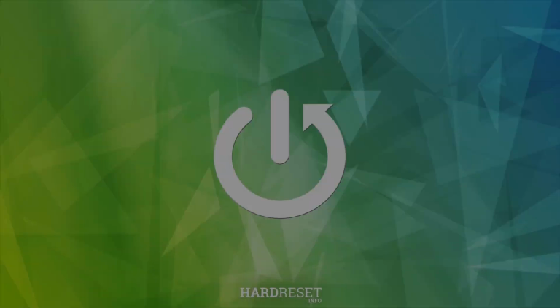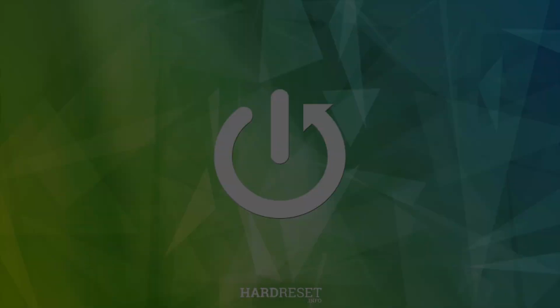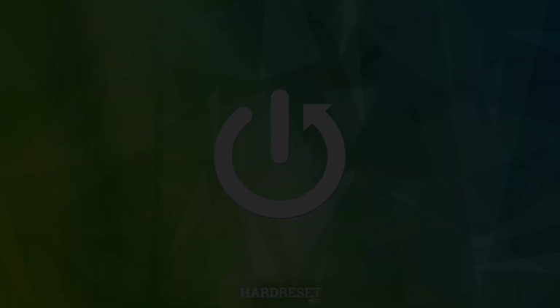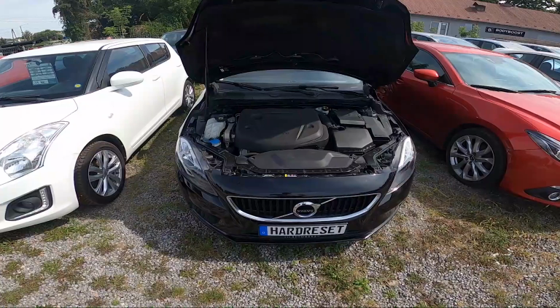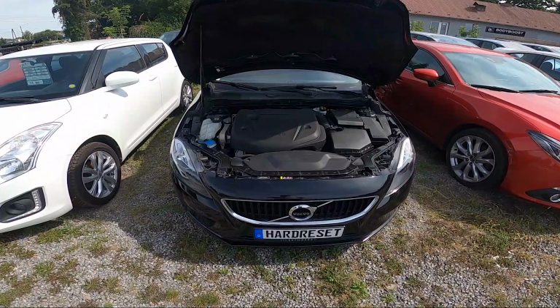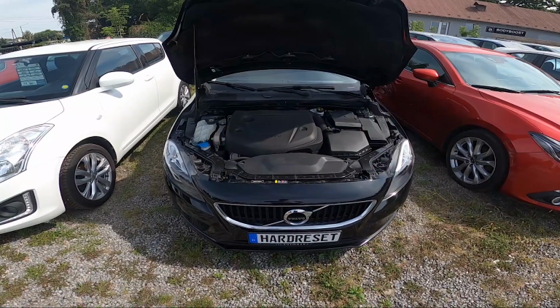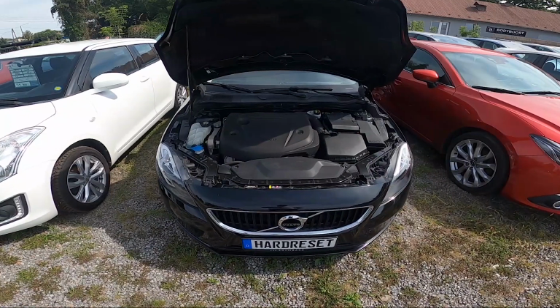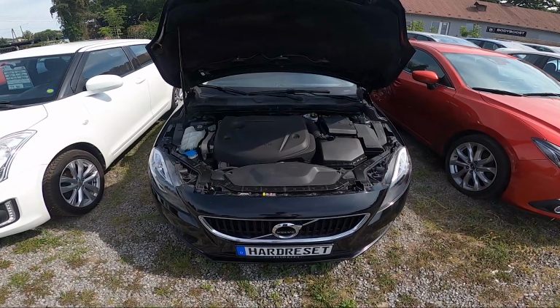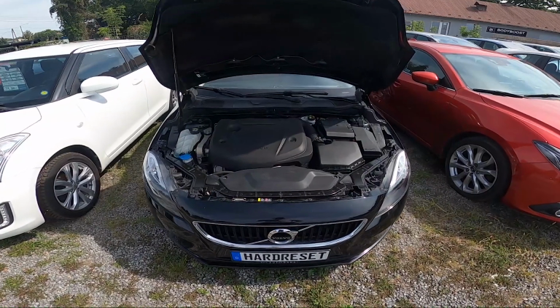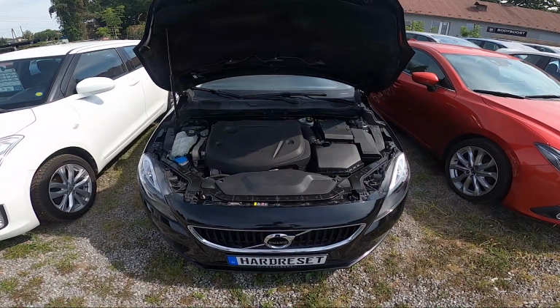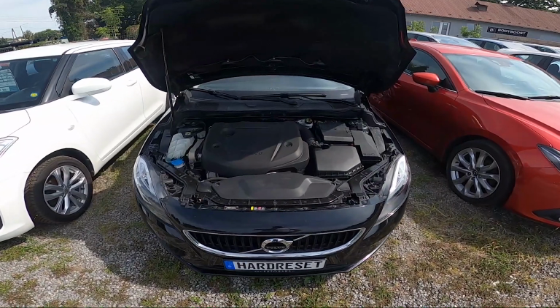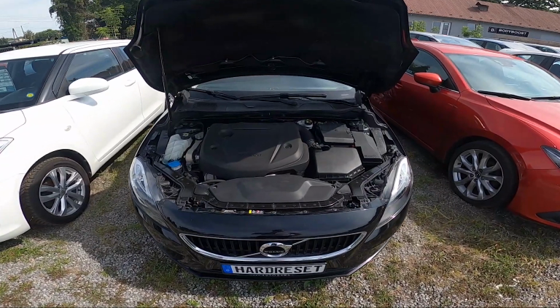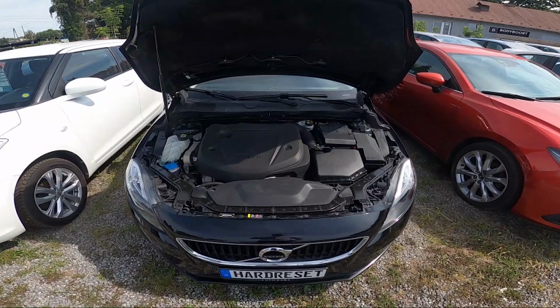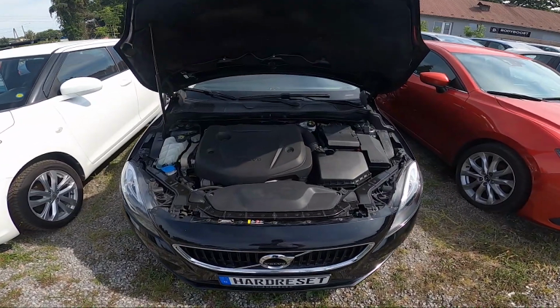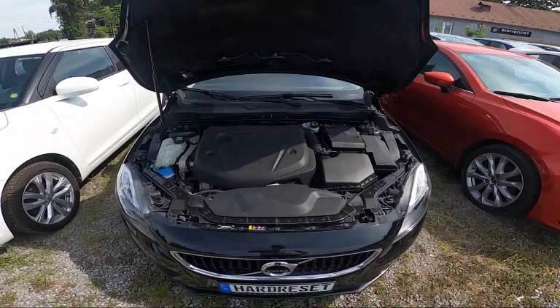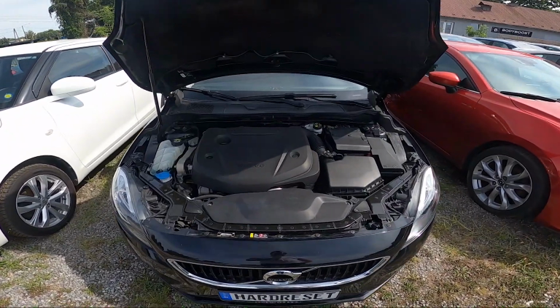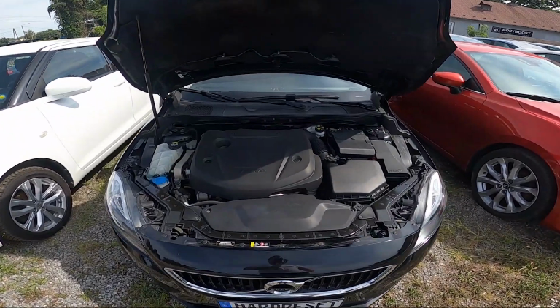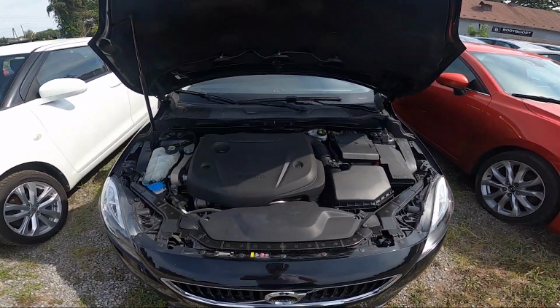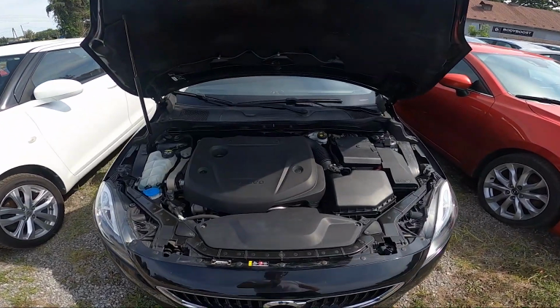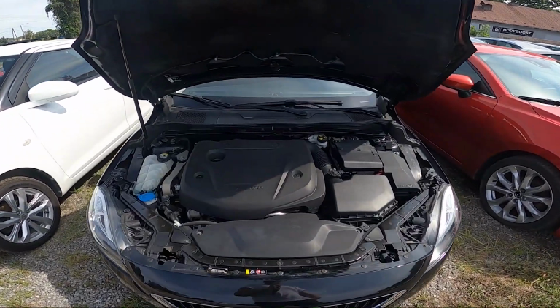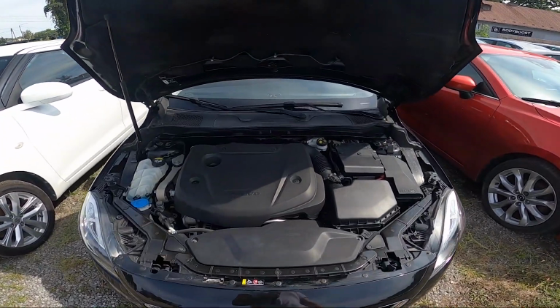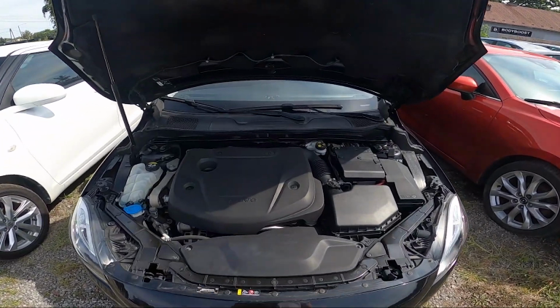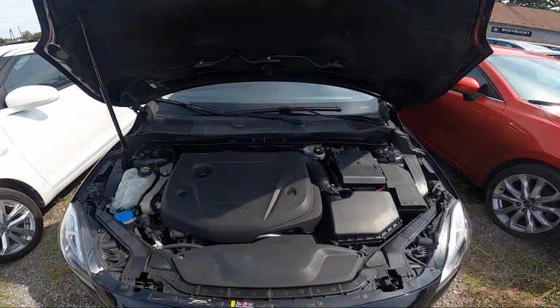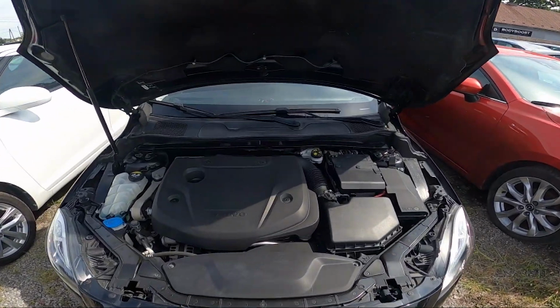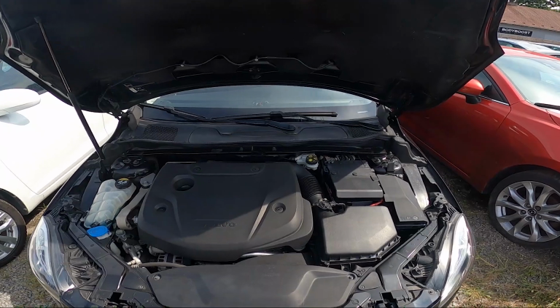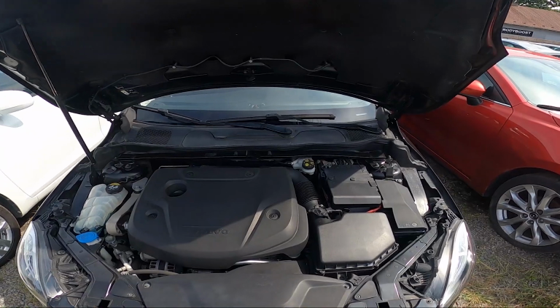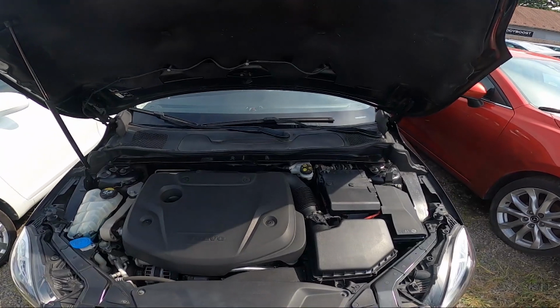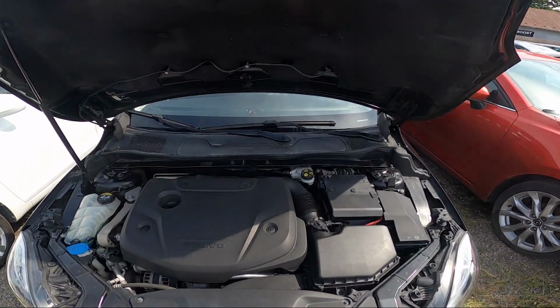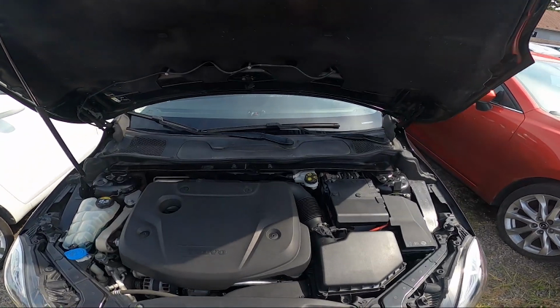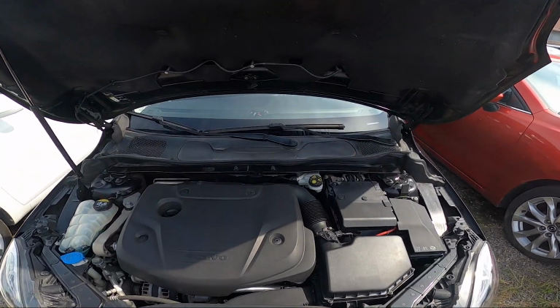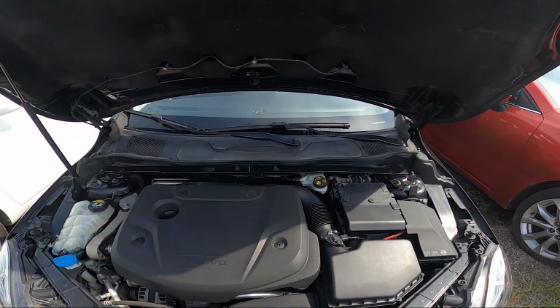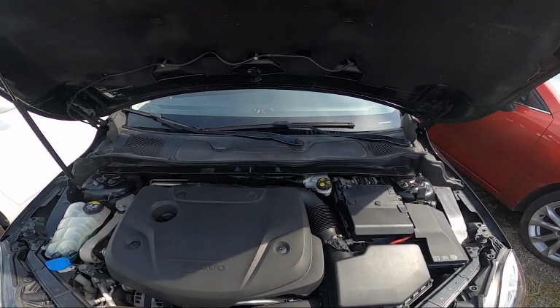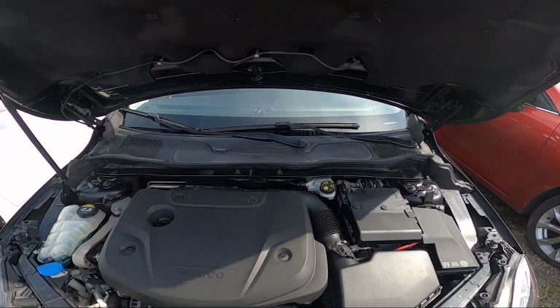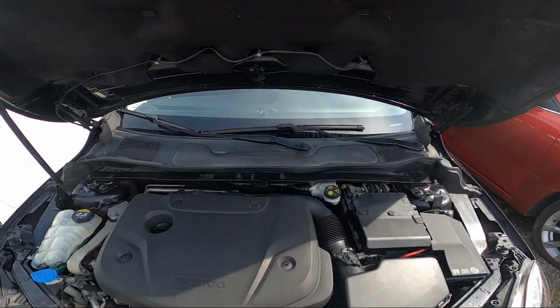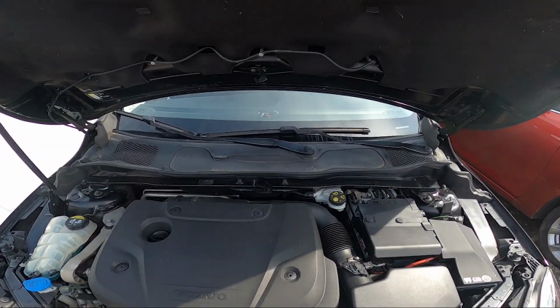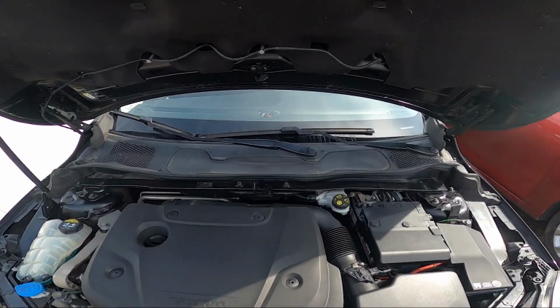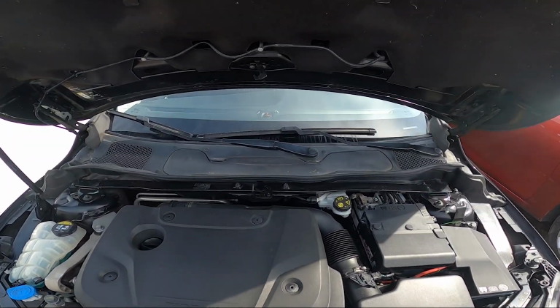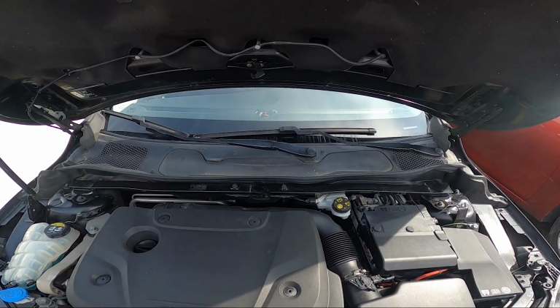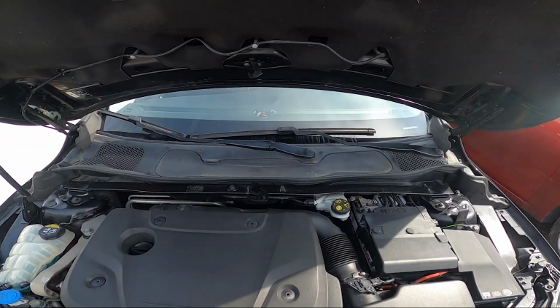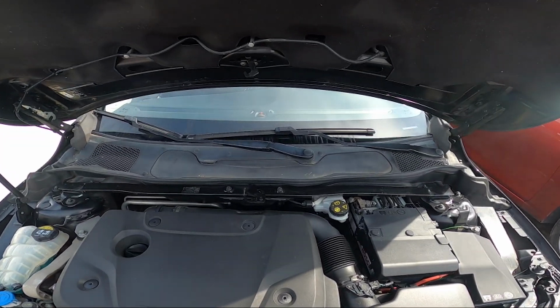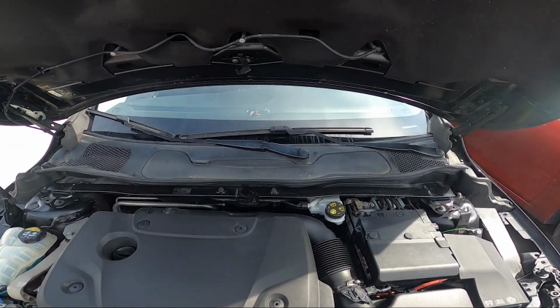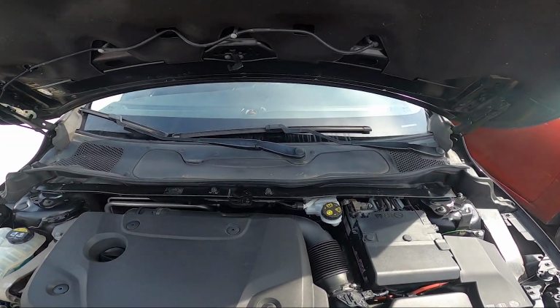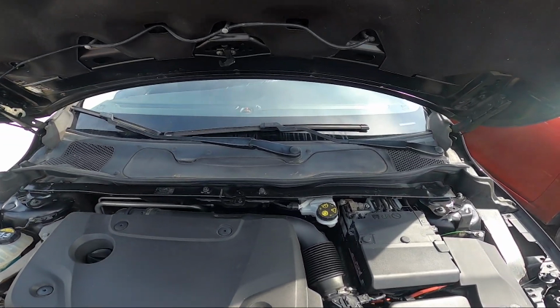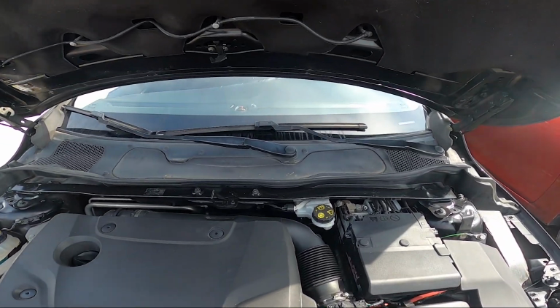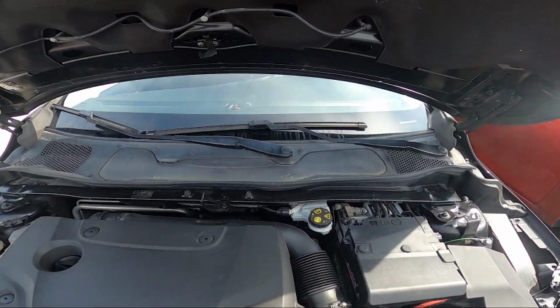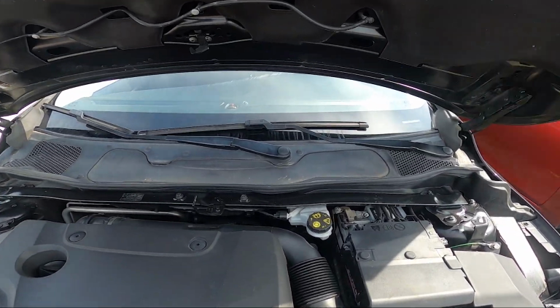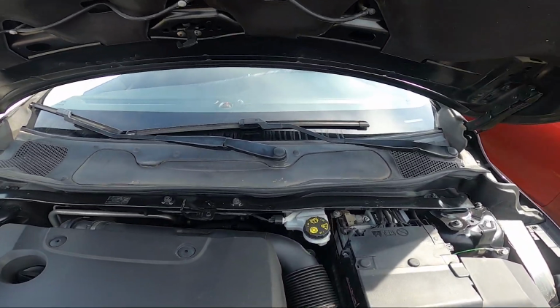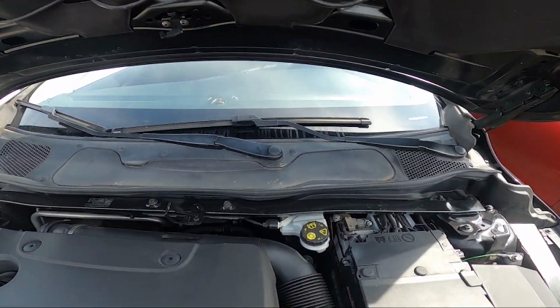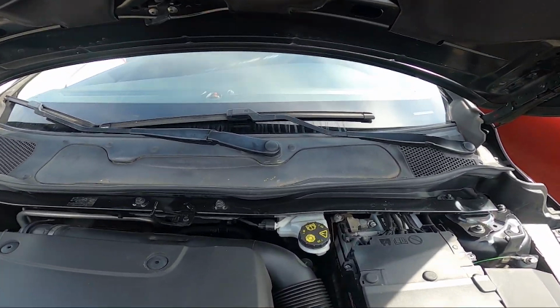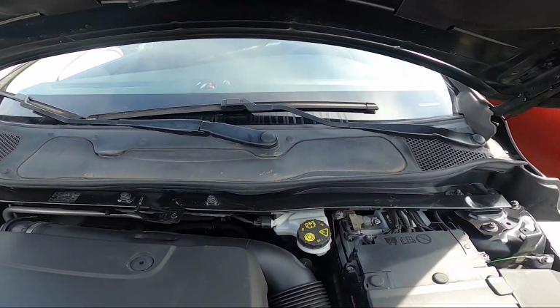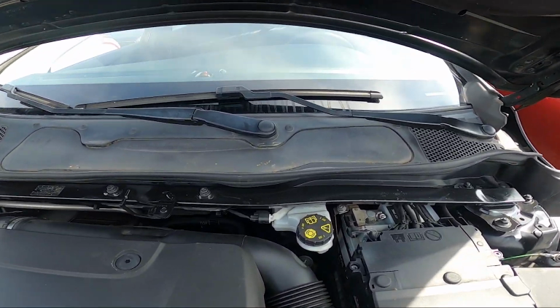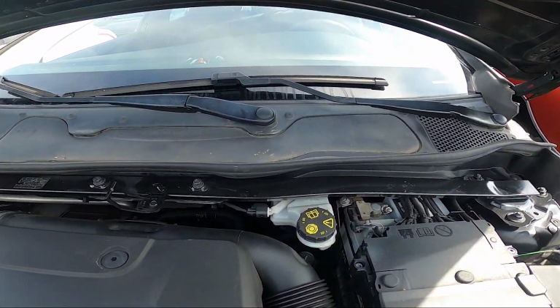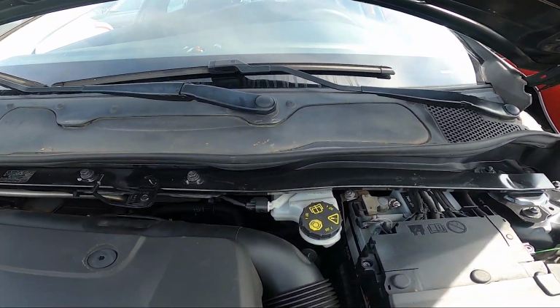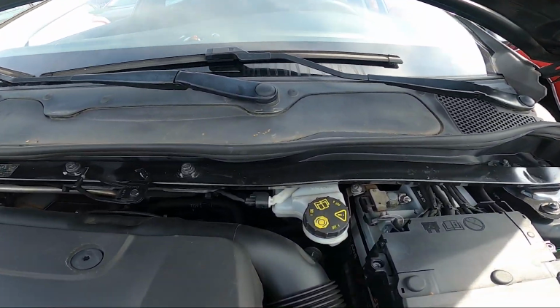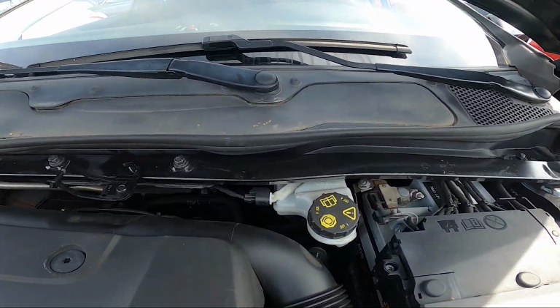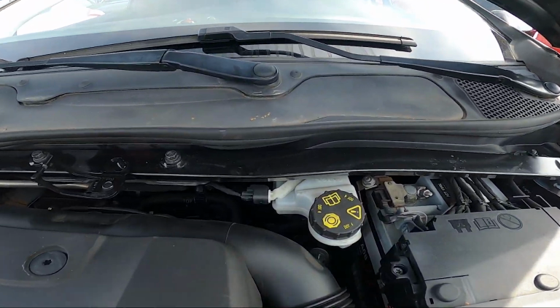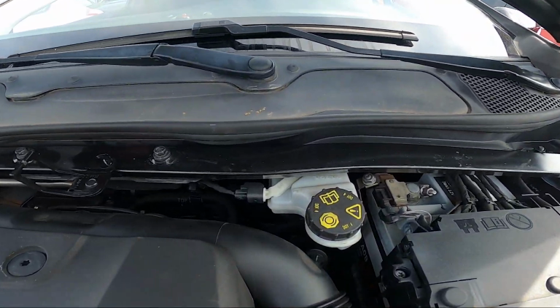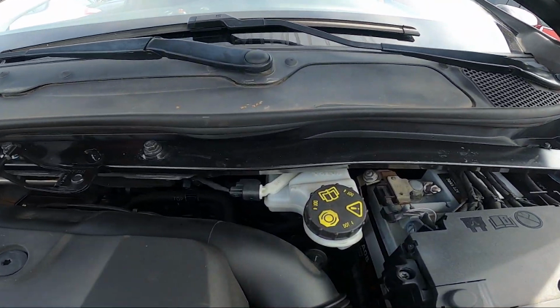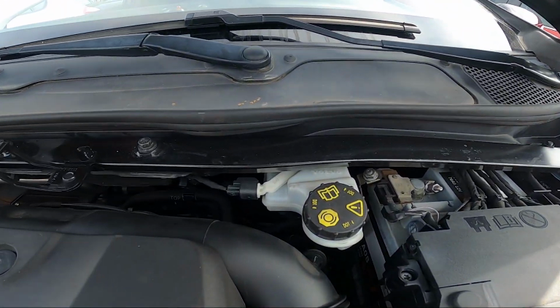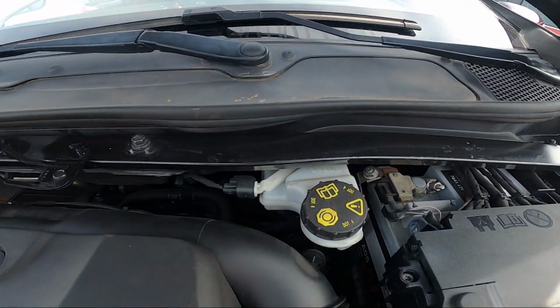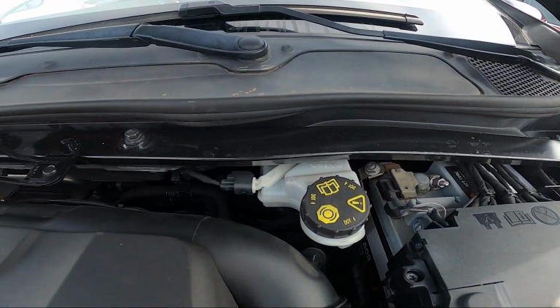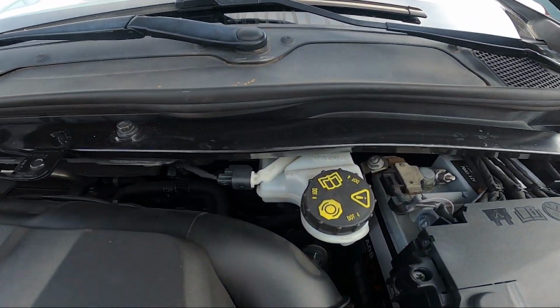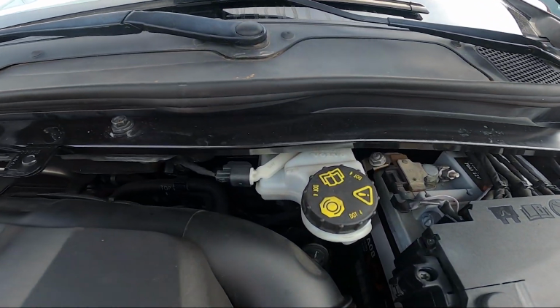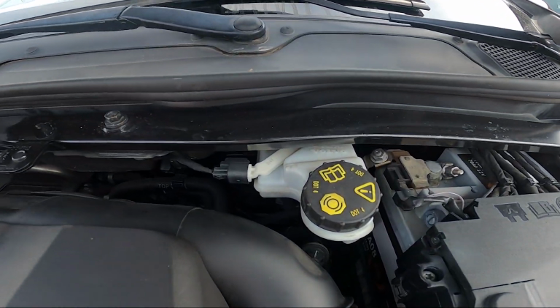To begin, take a look at the back of the engine compartment — the brake fluid reservoir is located right here.